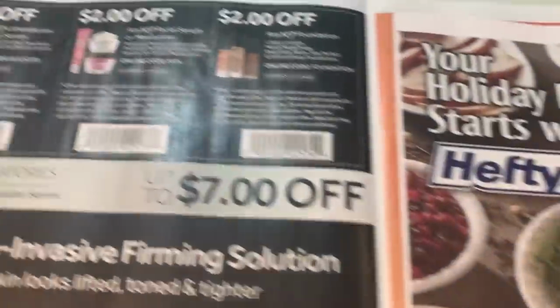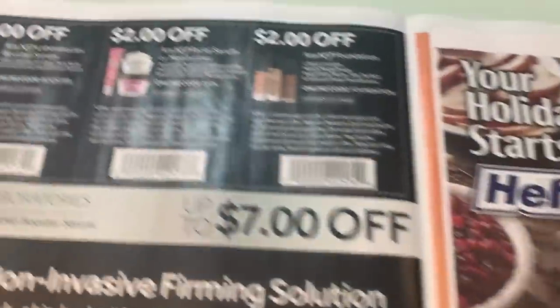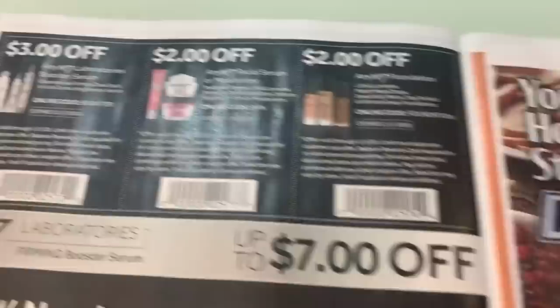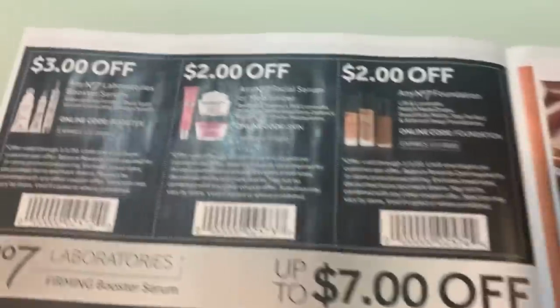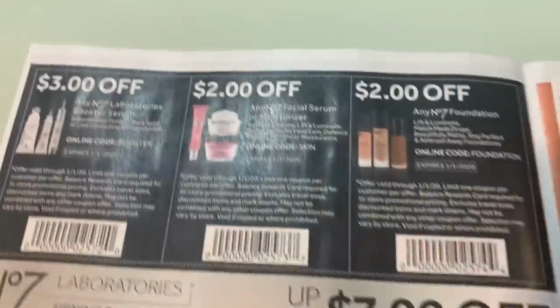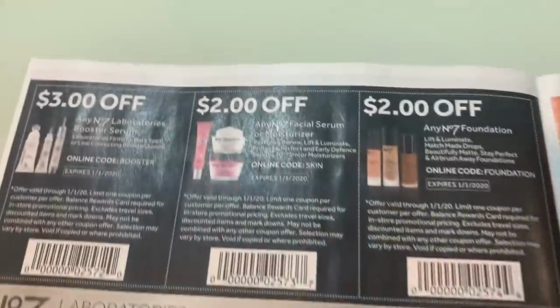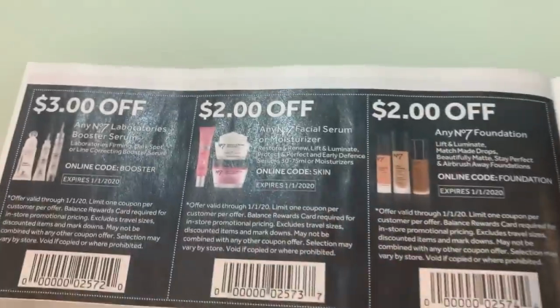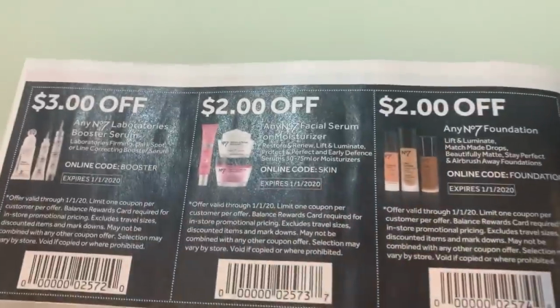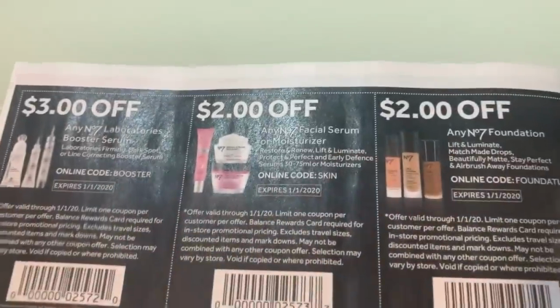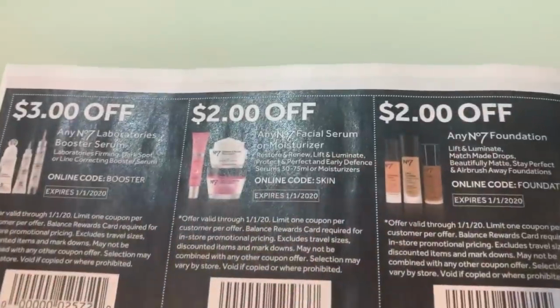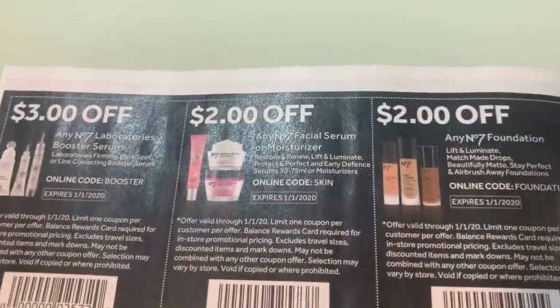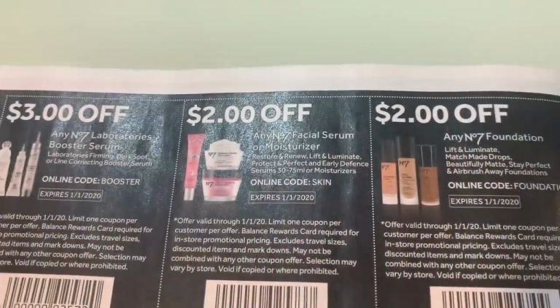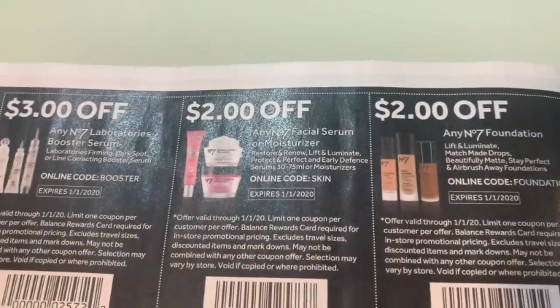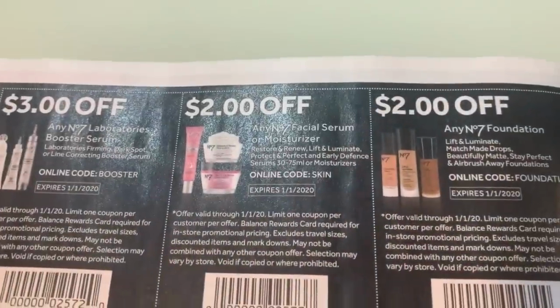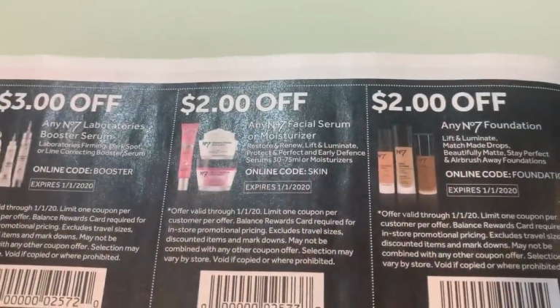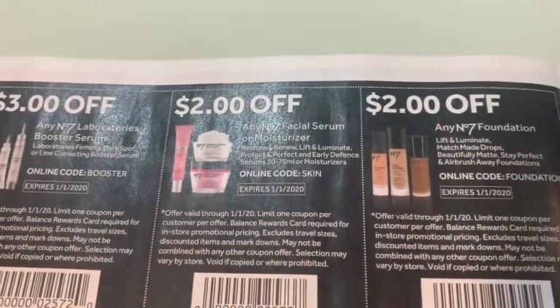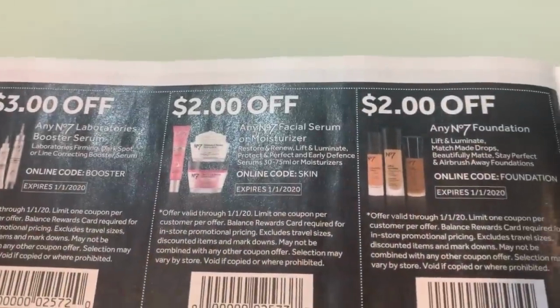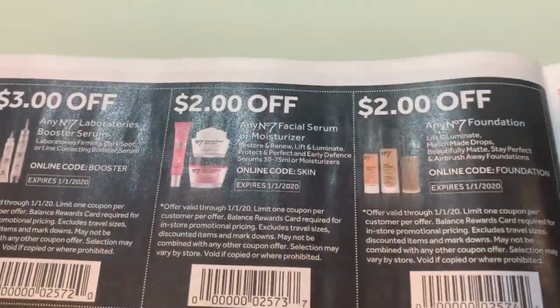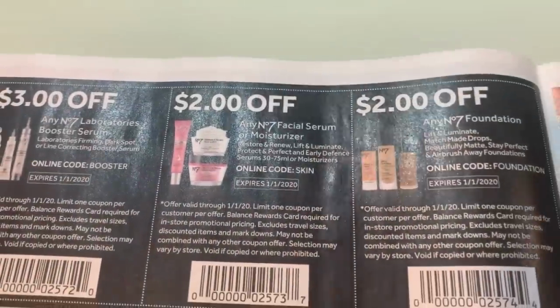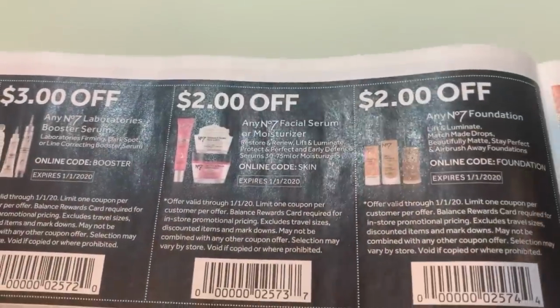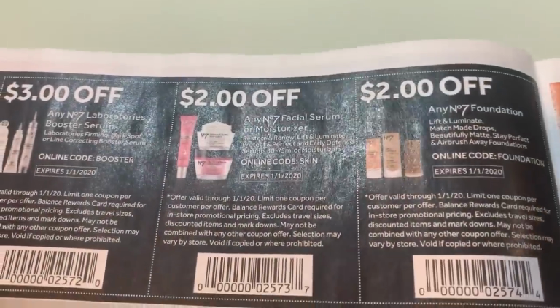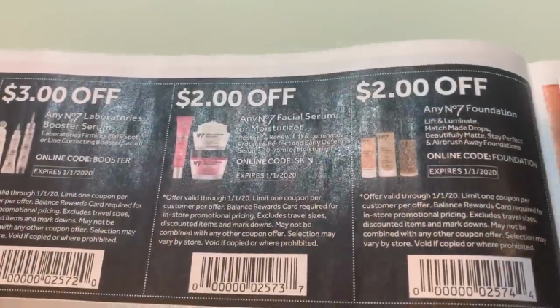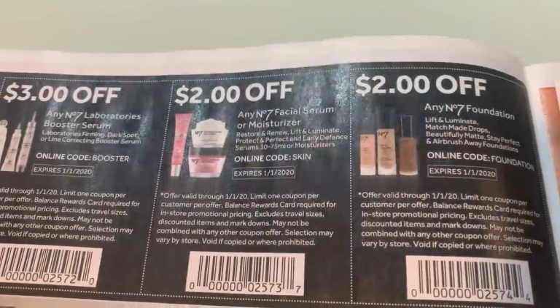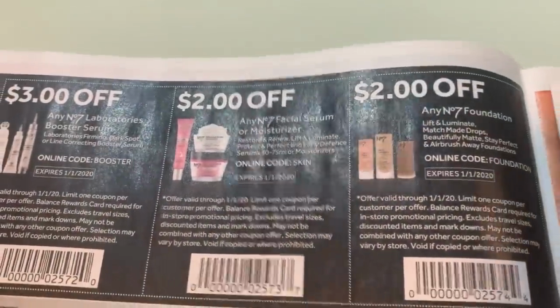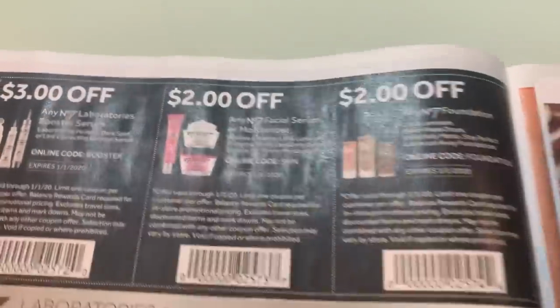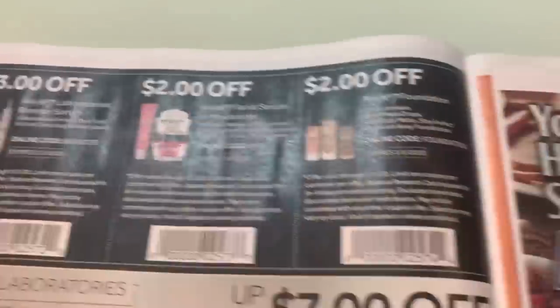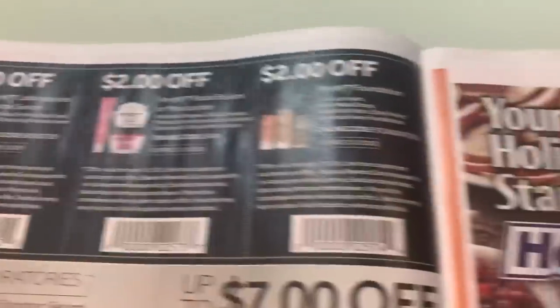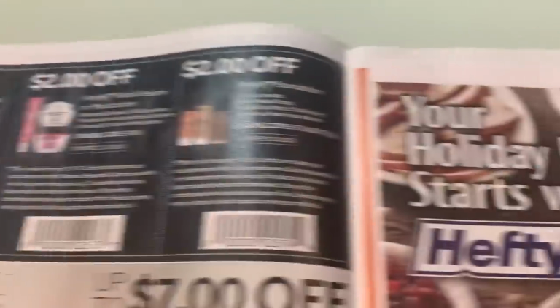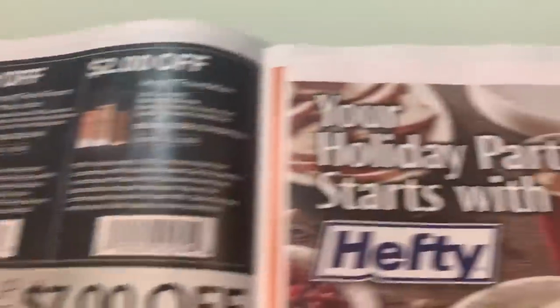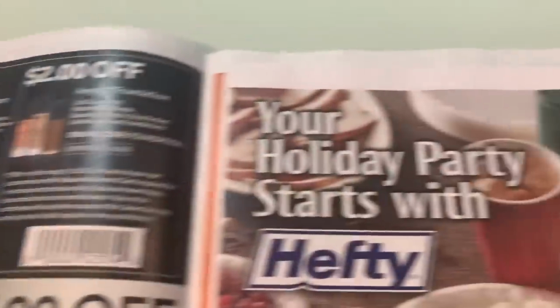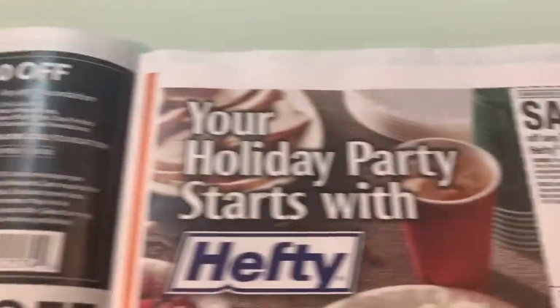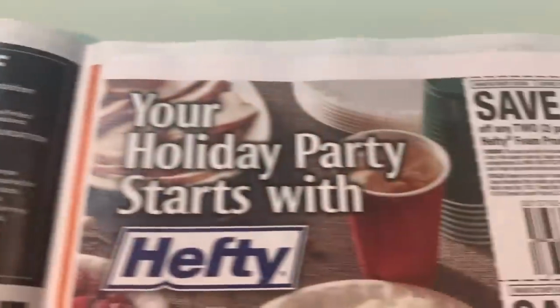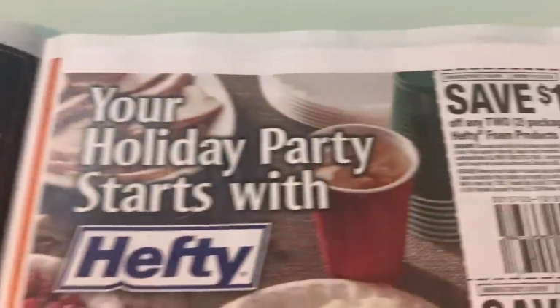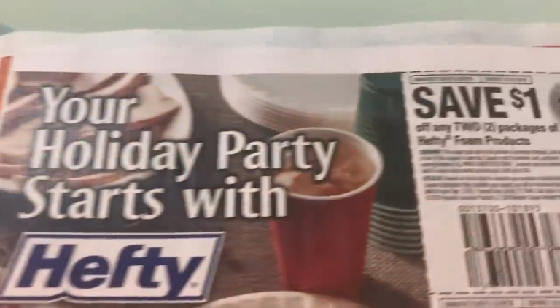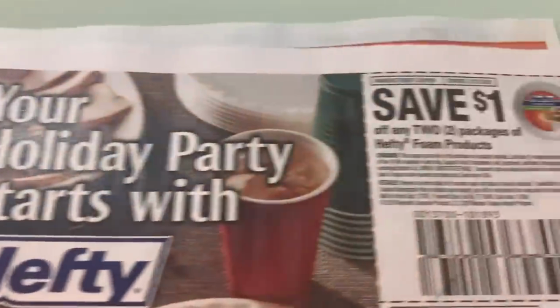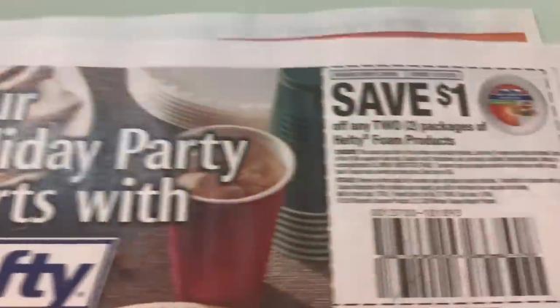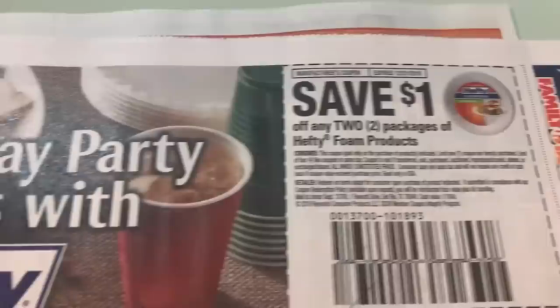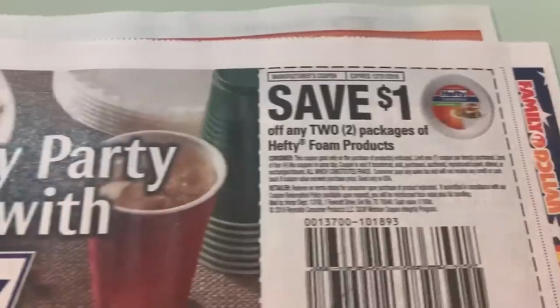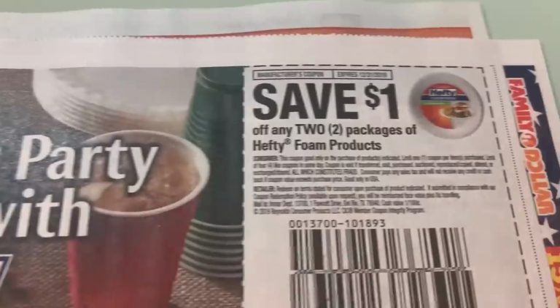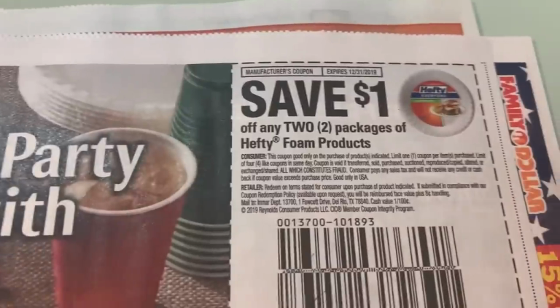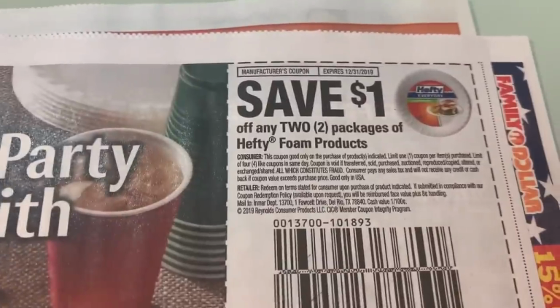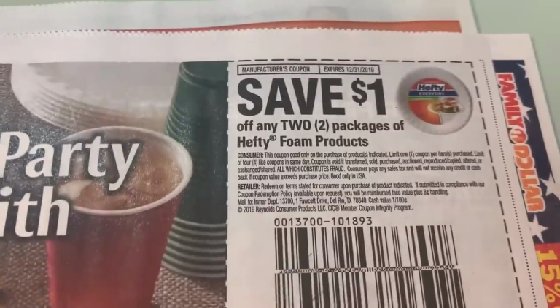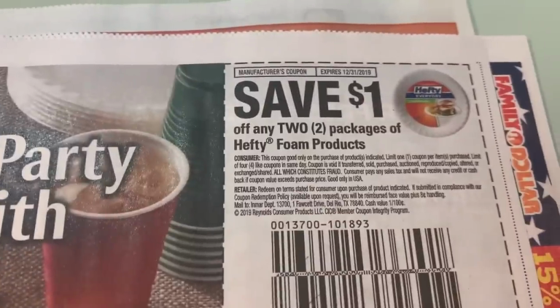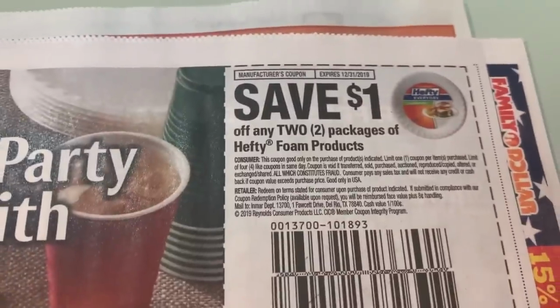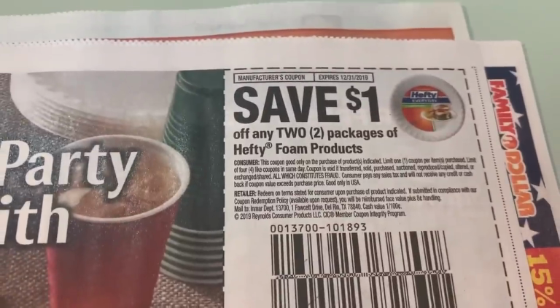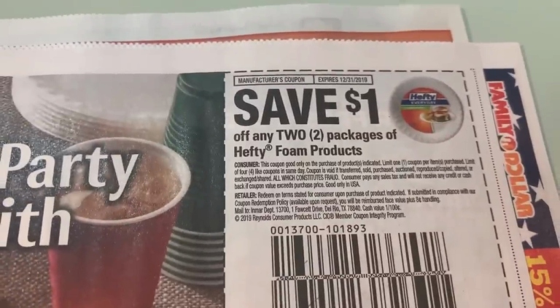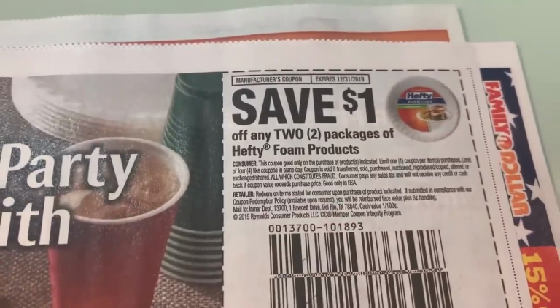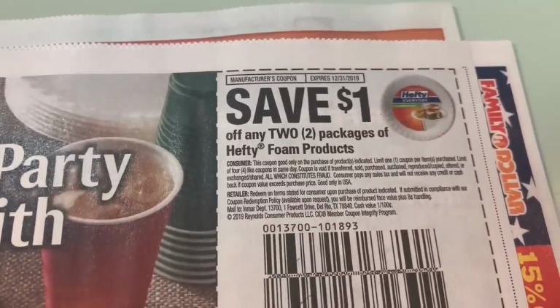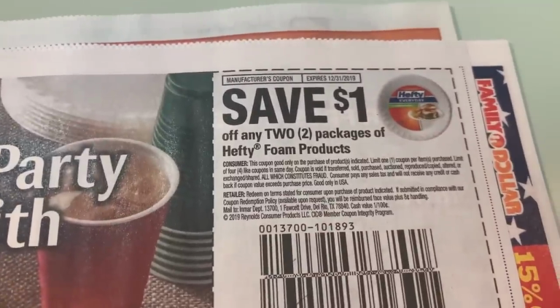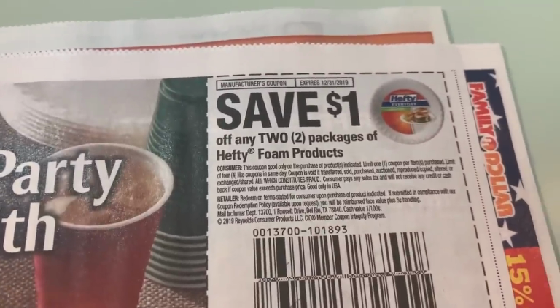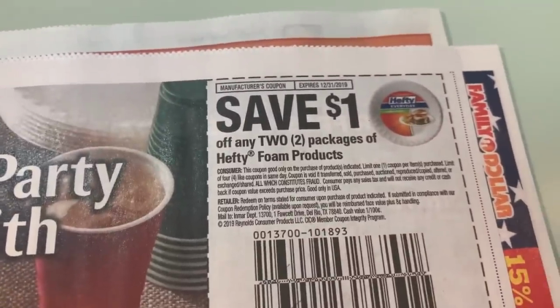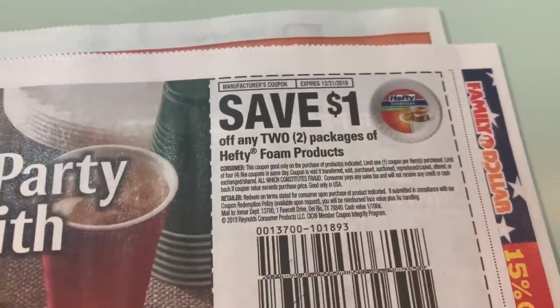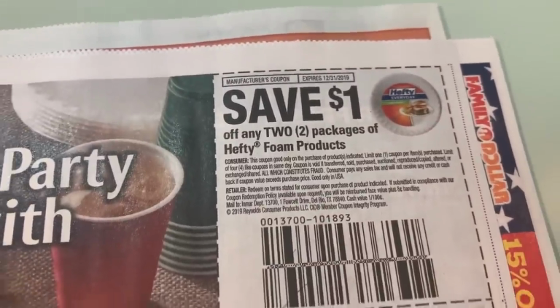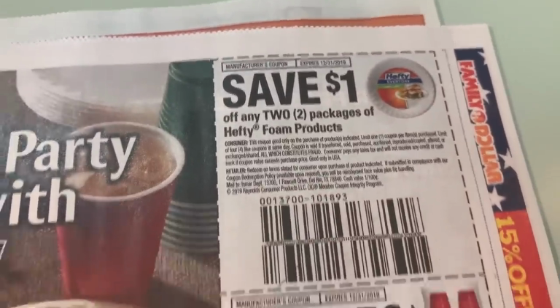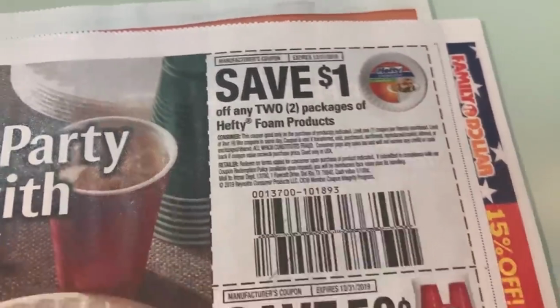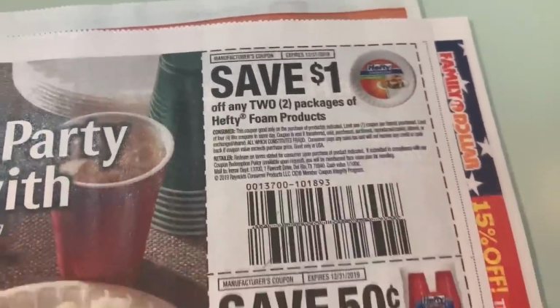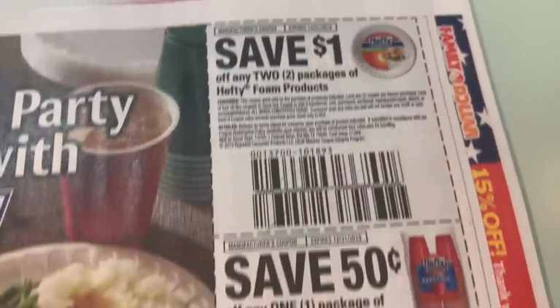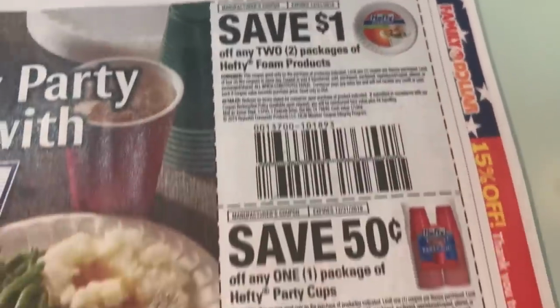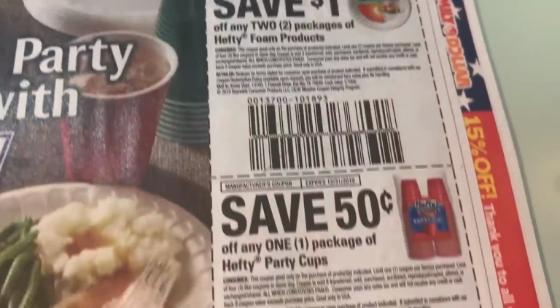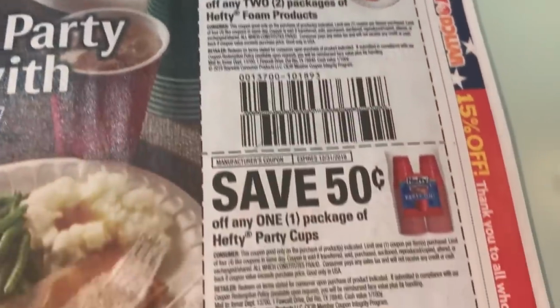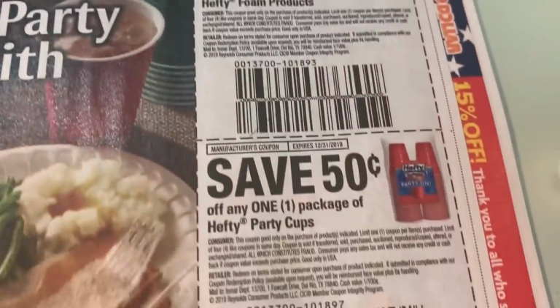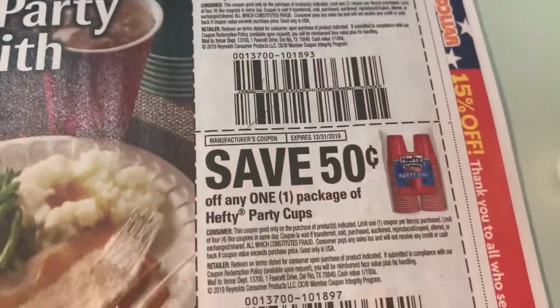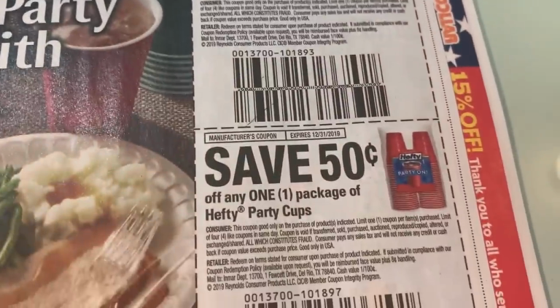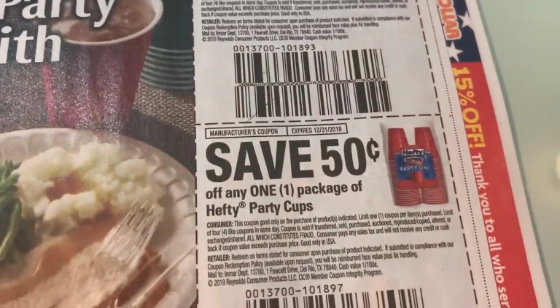Here we have some No. 7 coupons — I did briefly look at this one, there were some good coupons. Dollar off two on the Hefty.